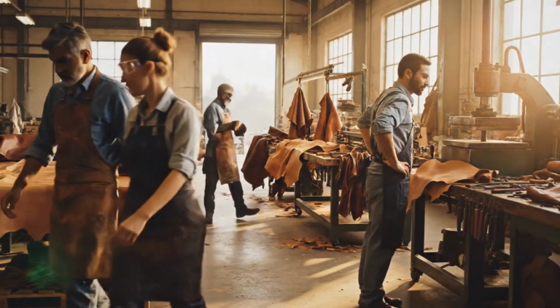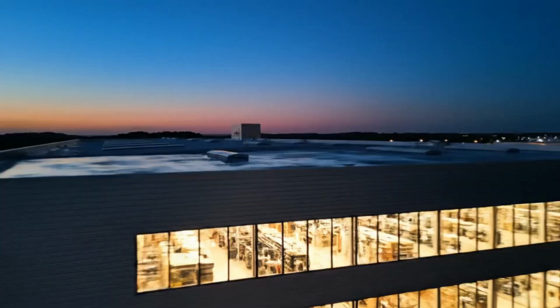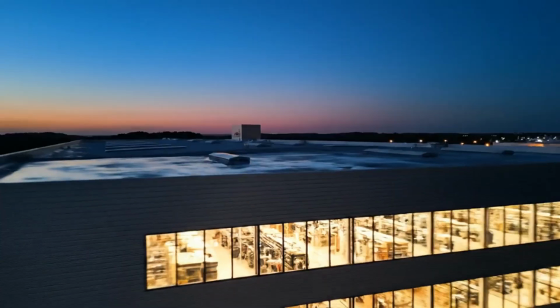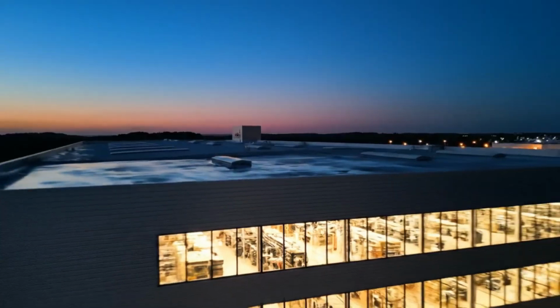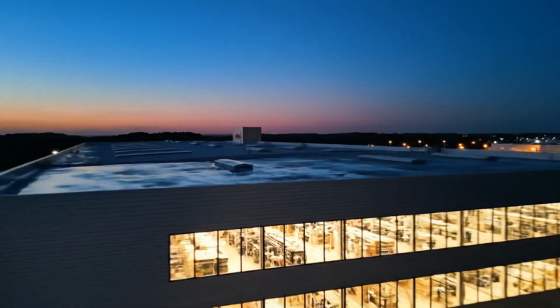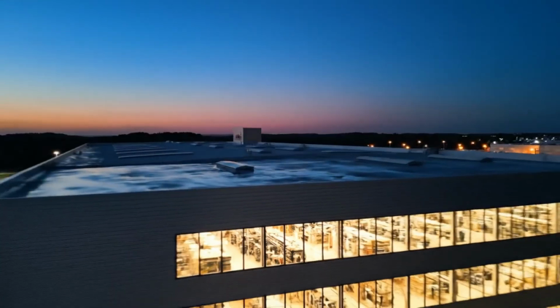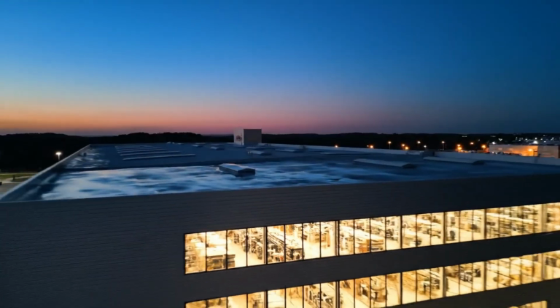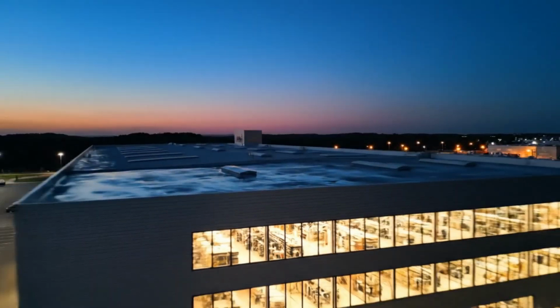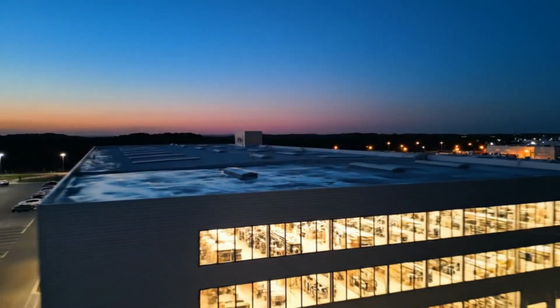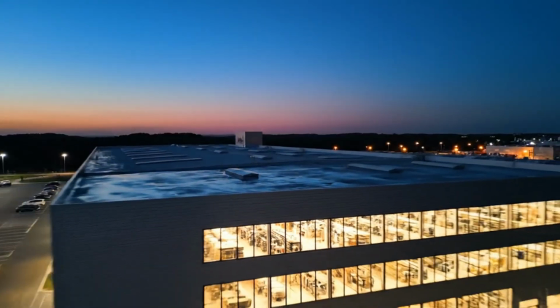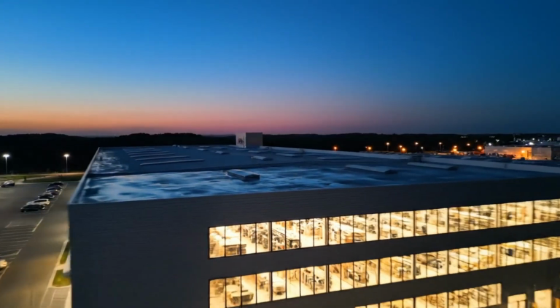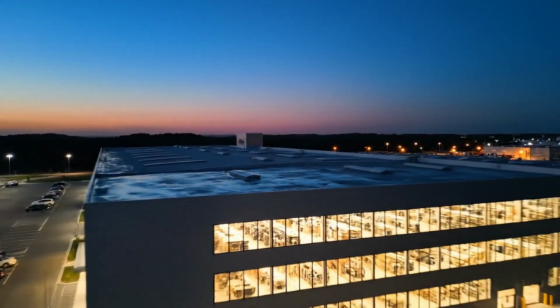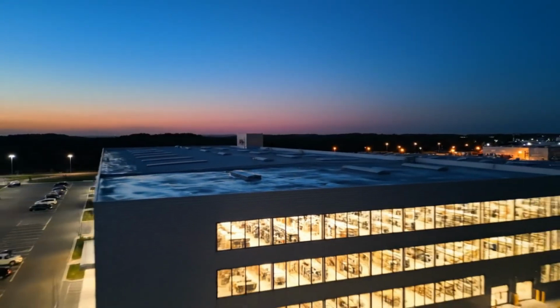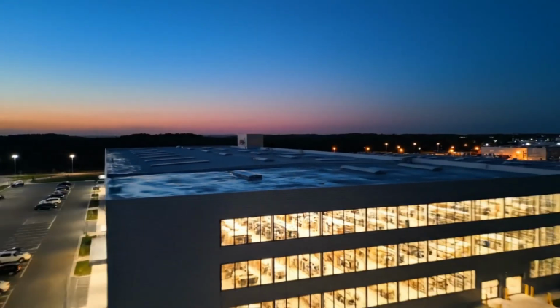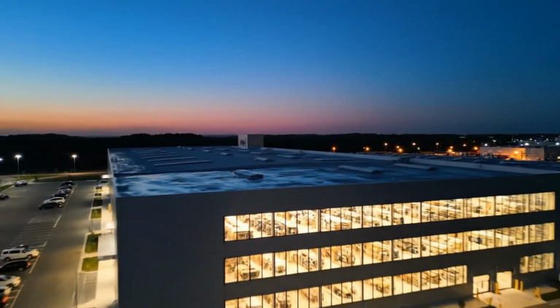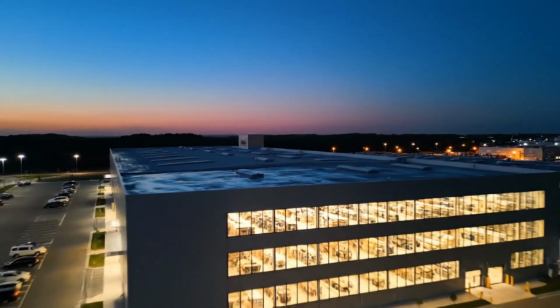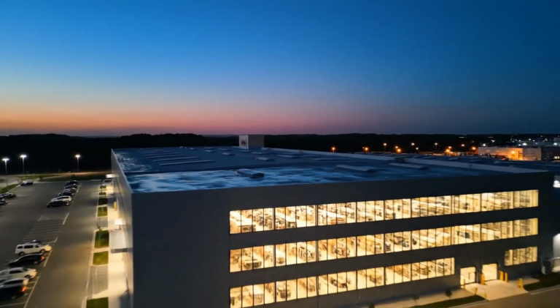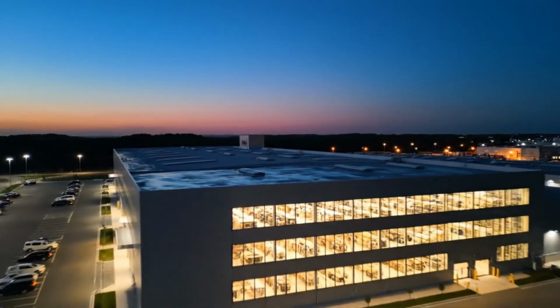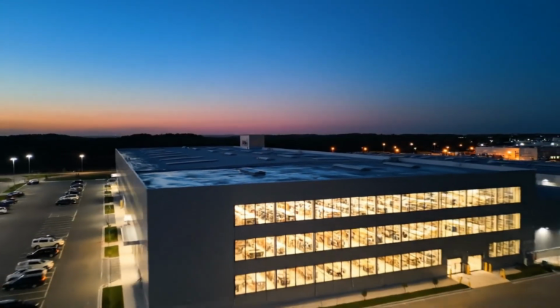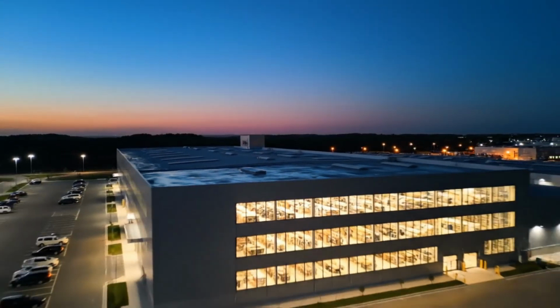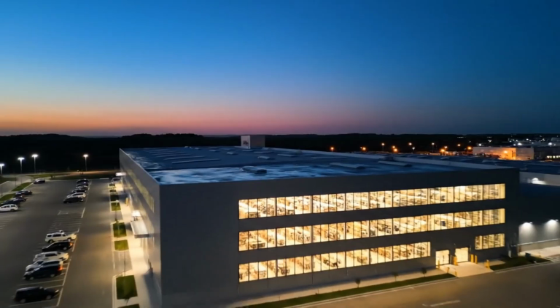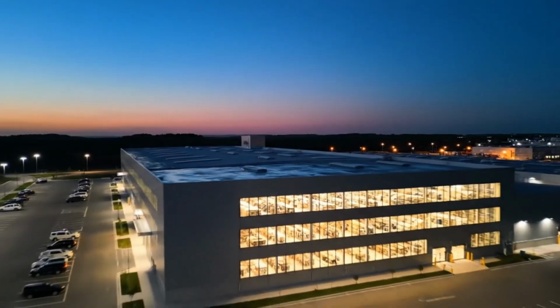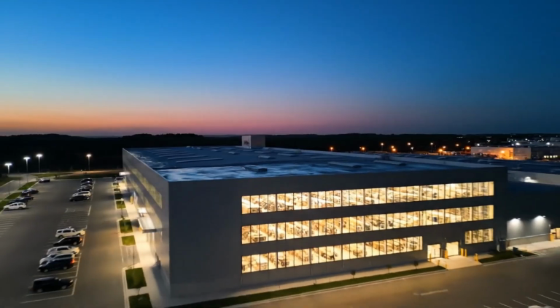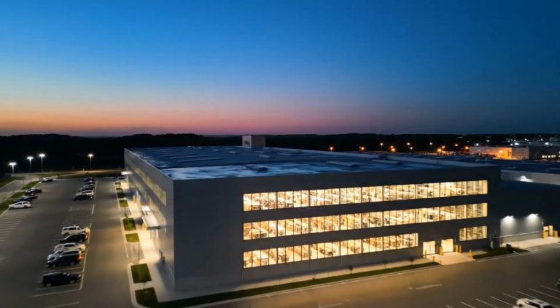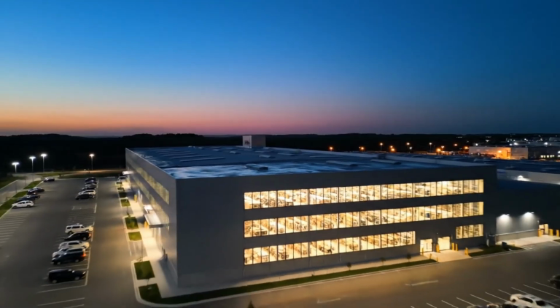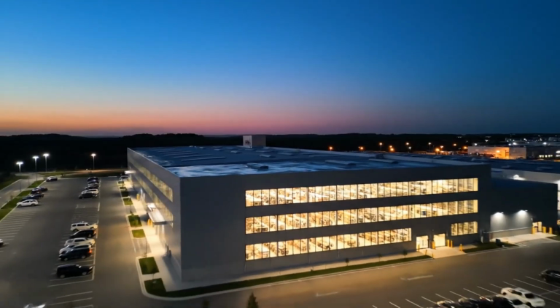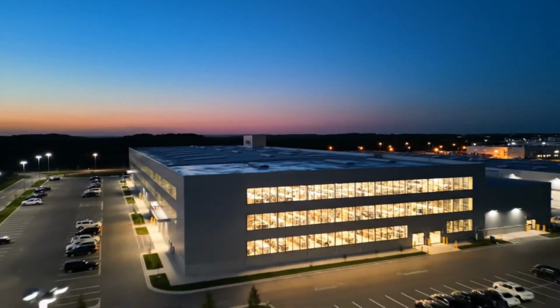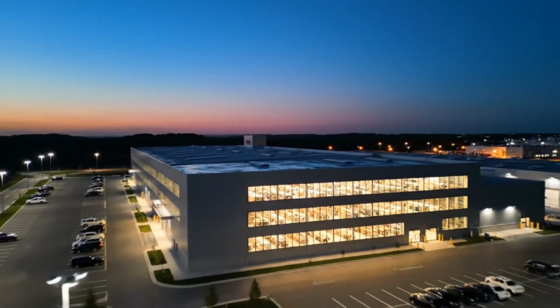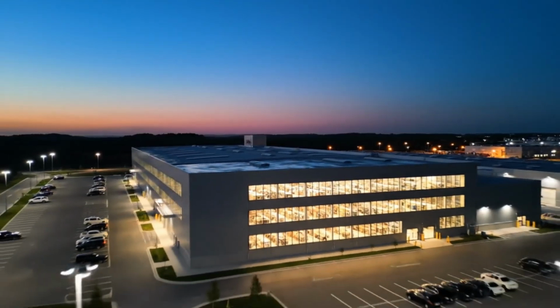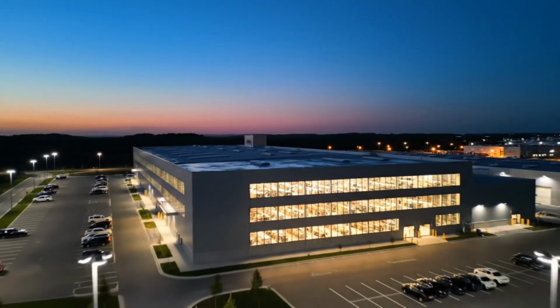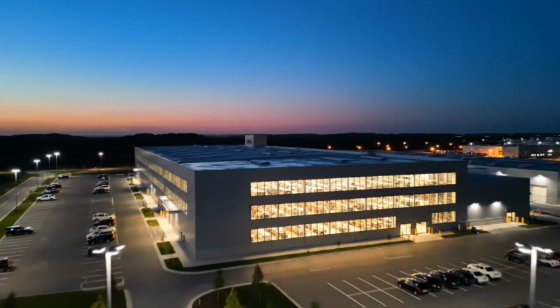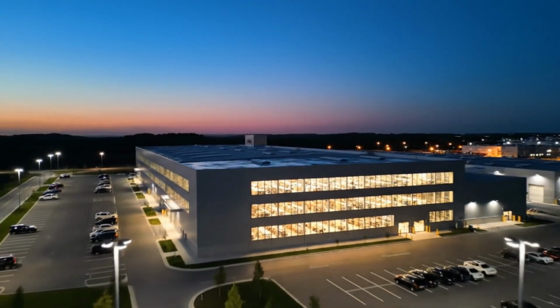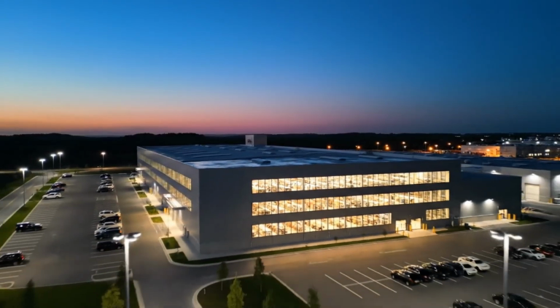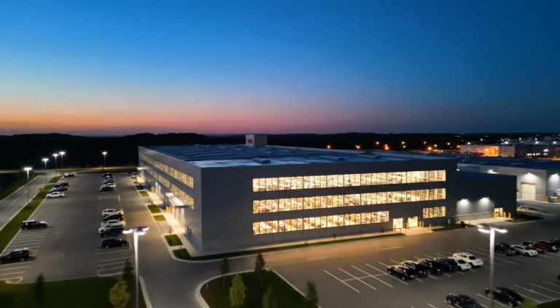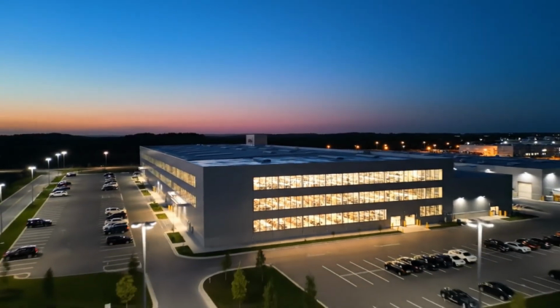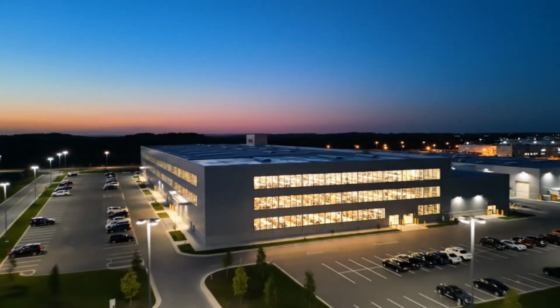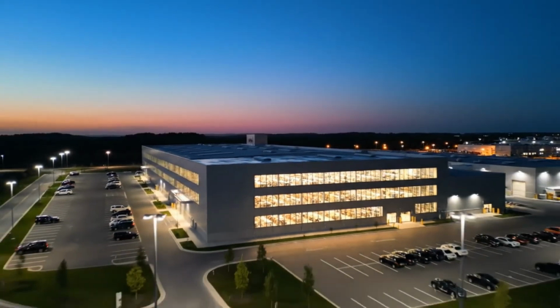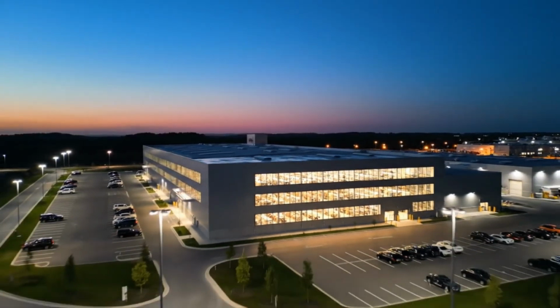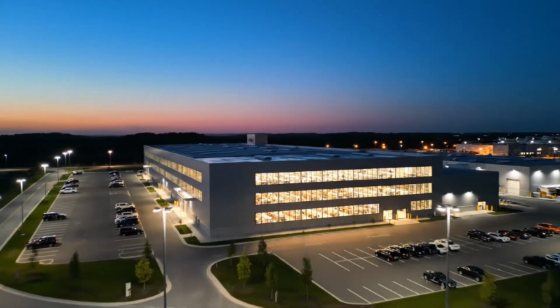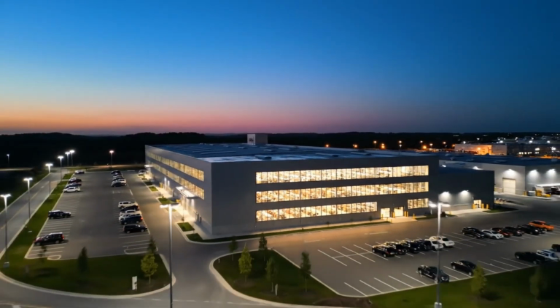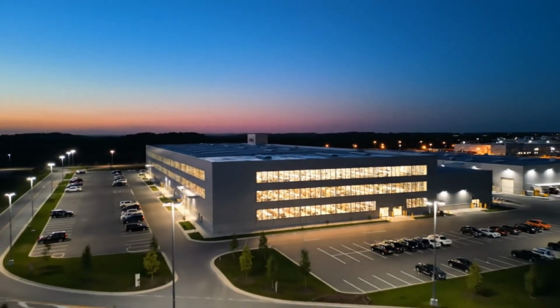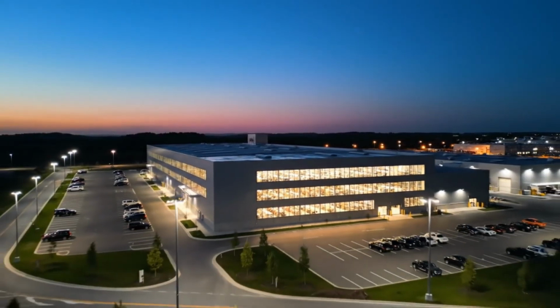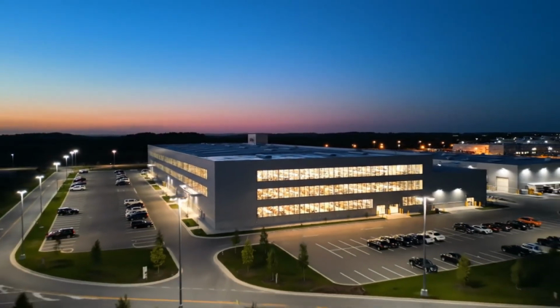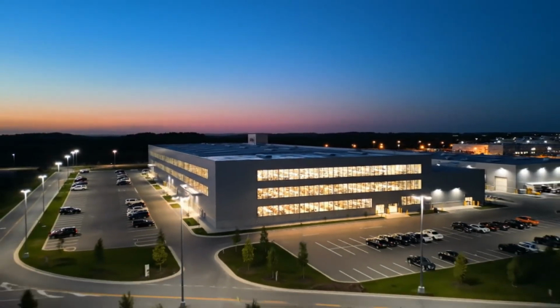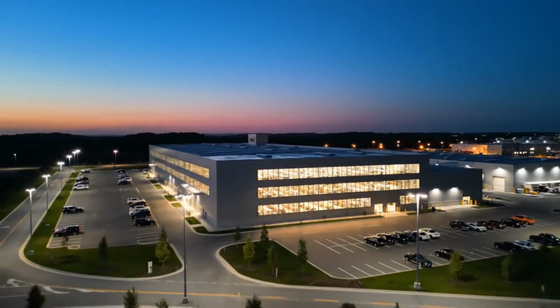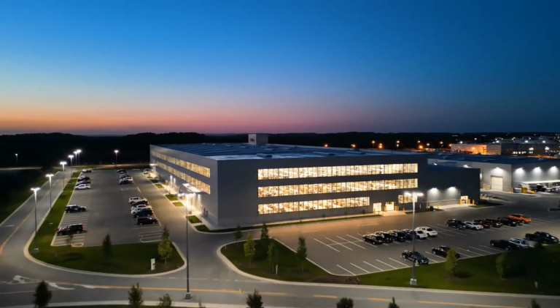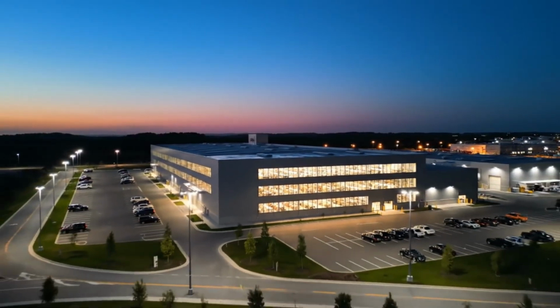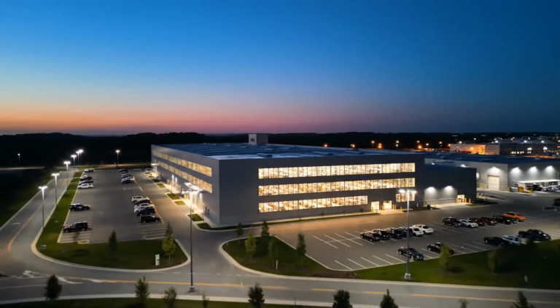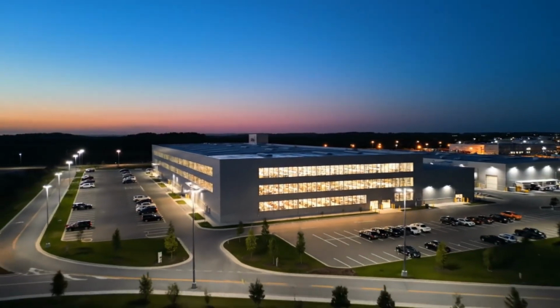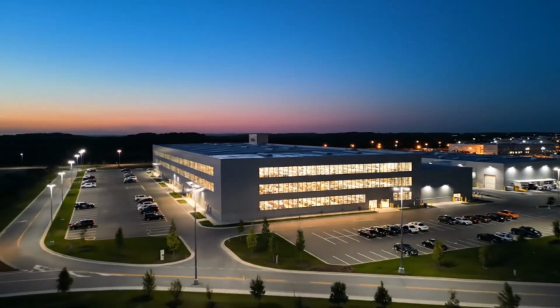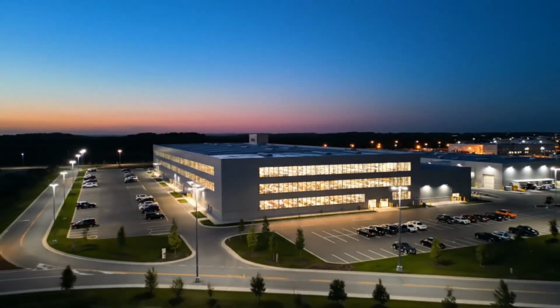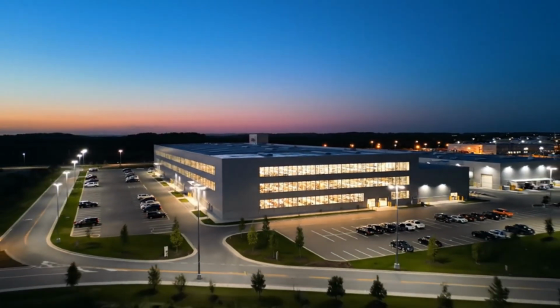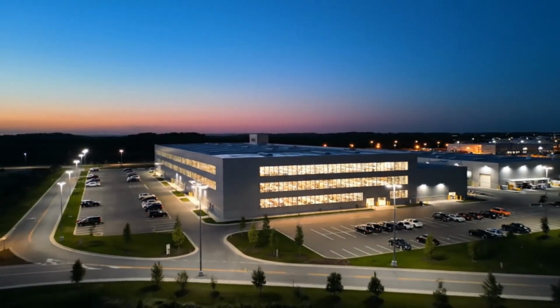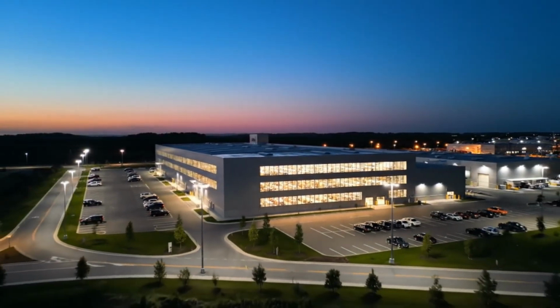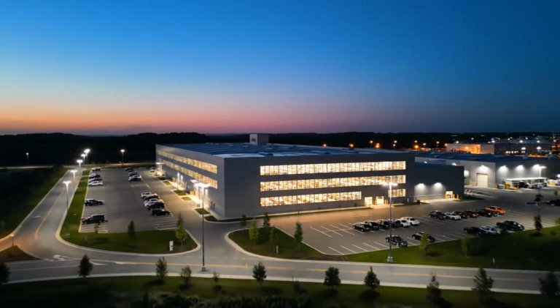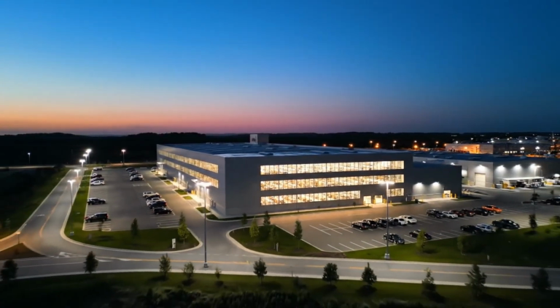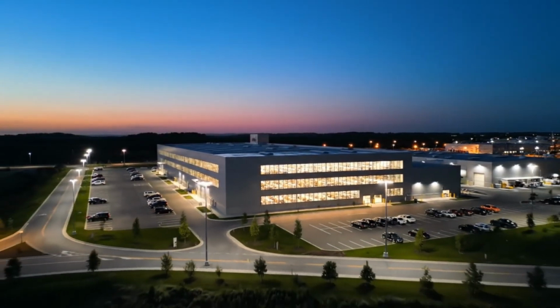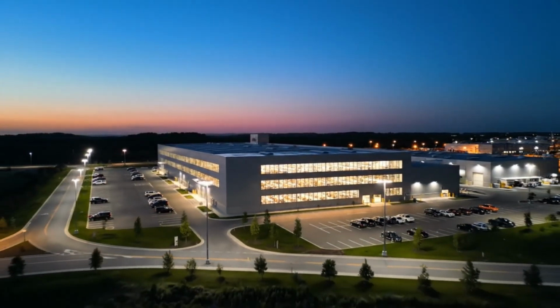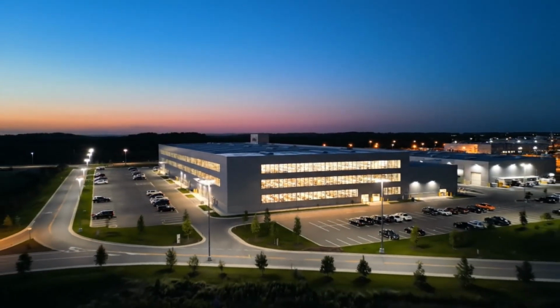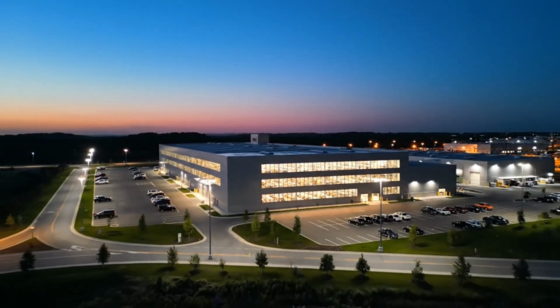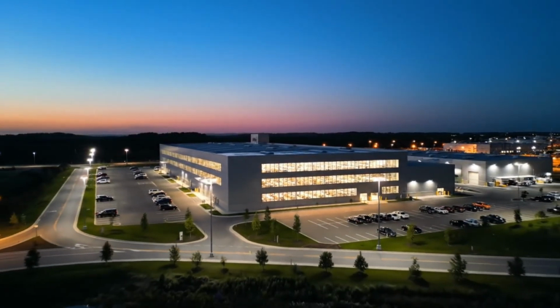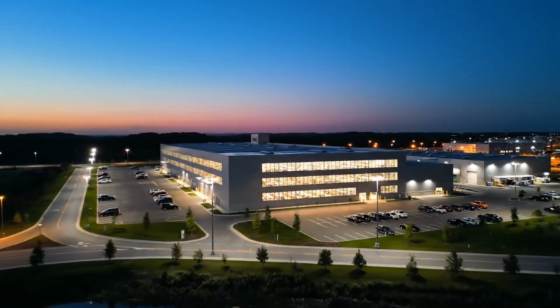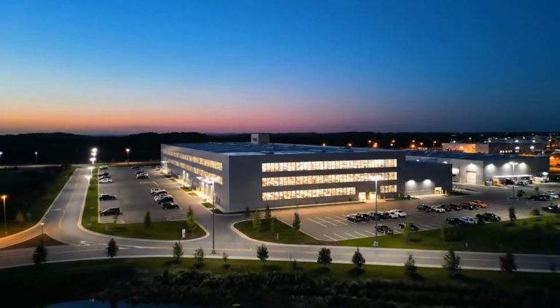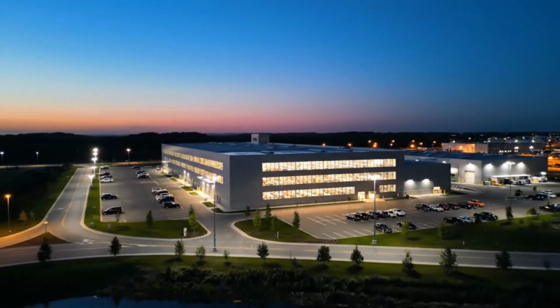As the day ends, the factory continues its tireless work, a beacon of progress in the quiet landscape.